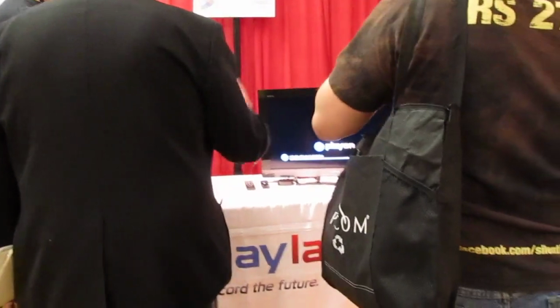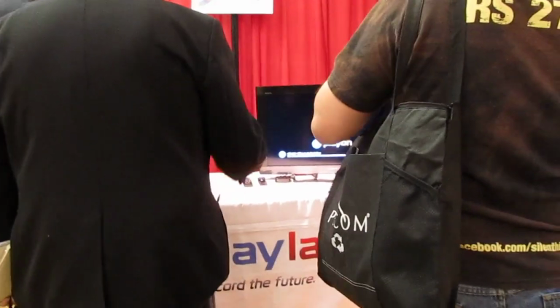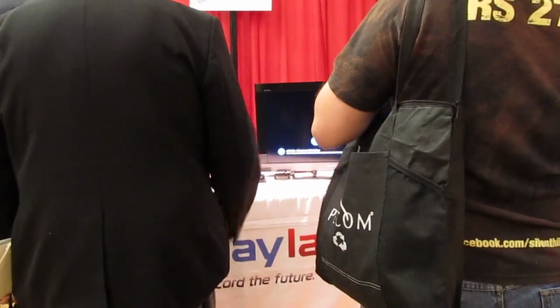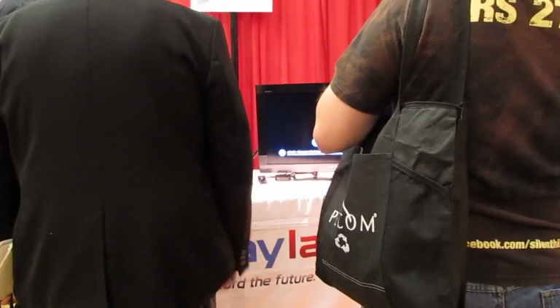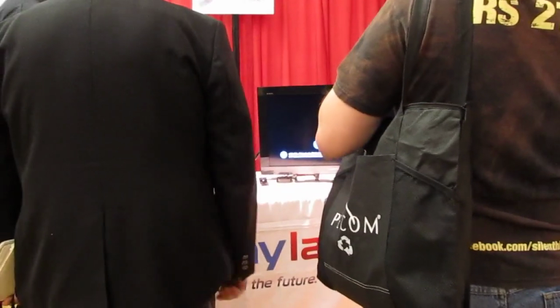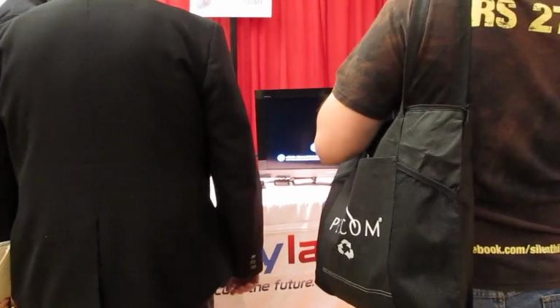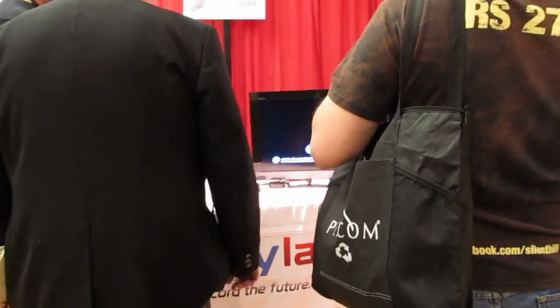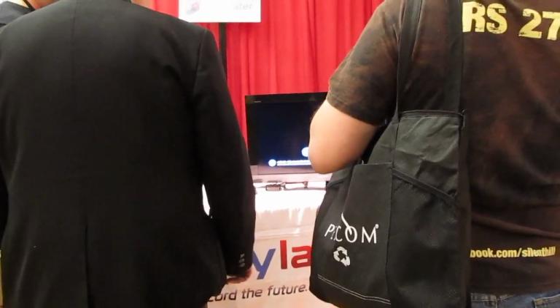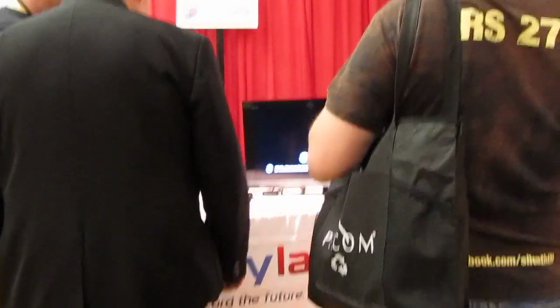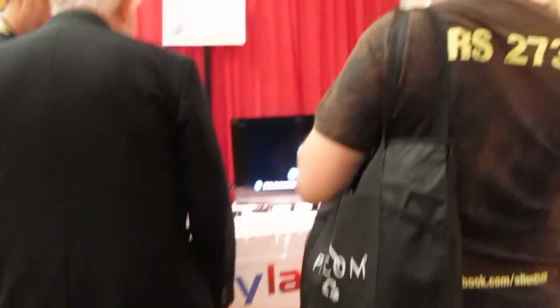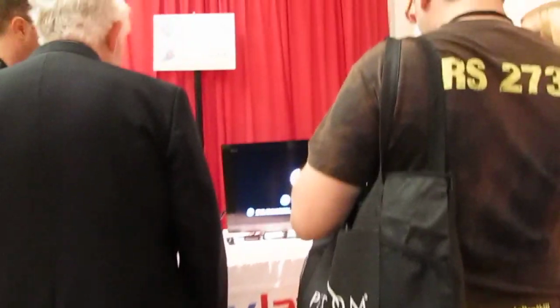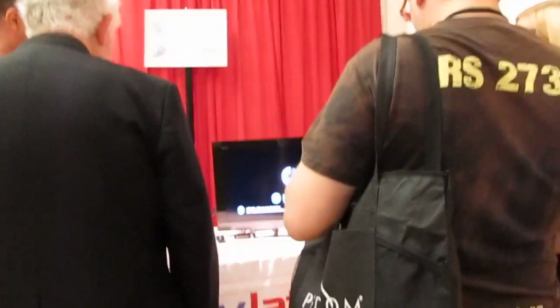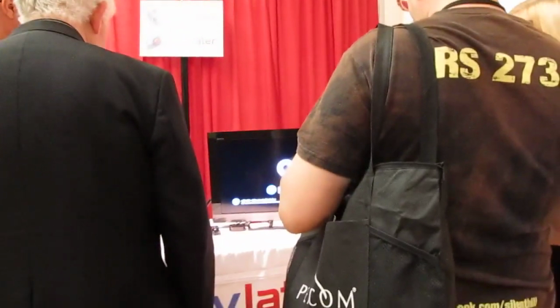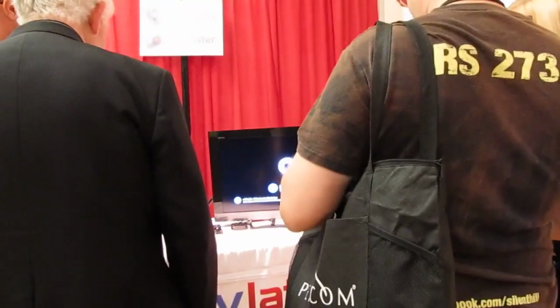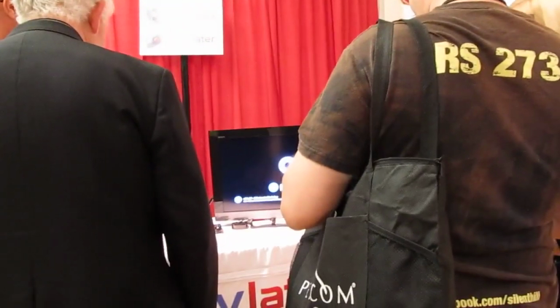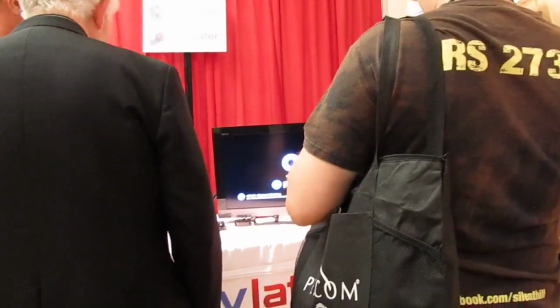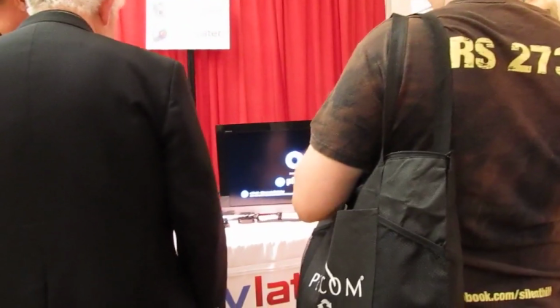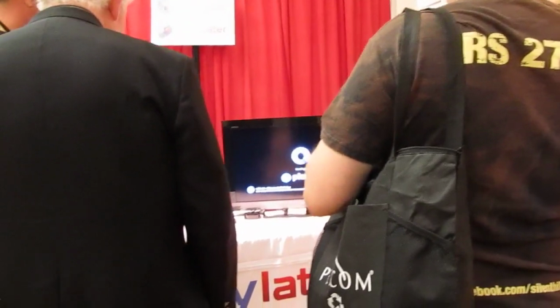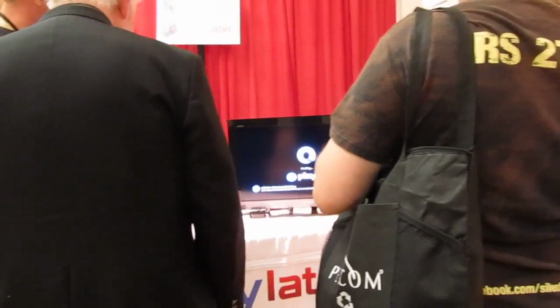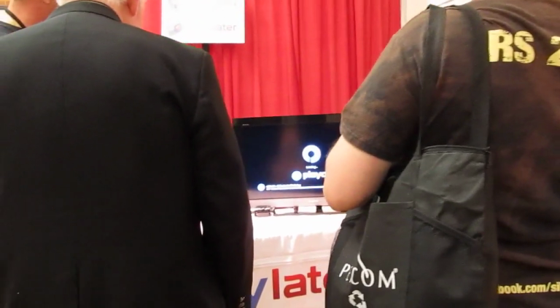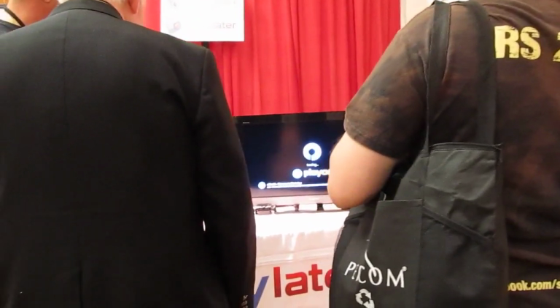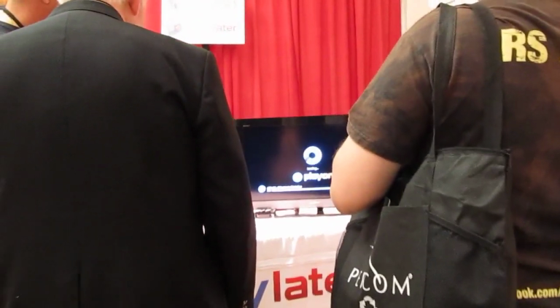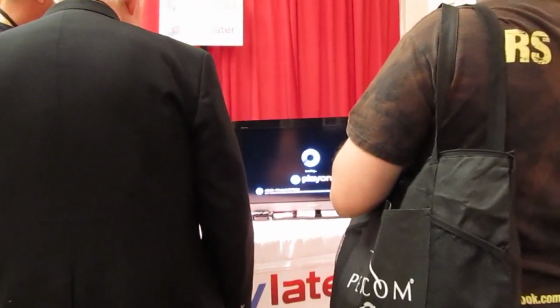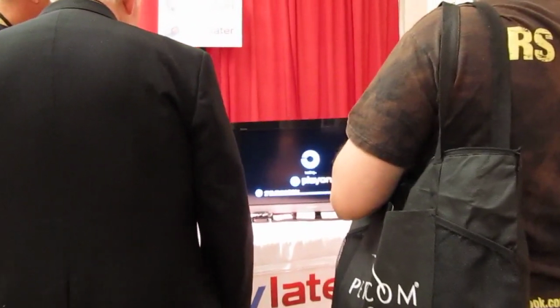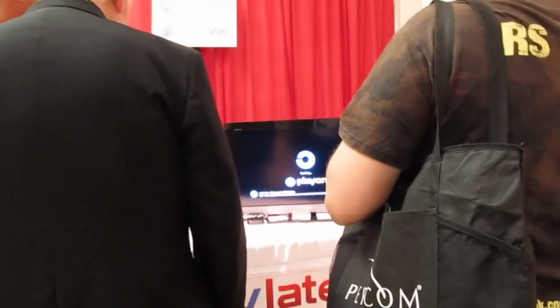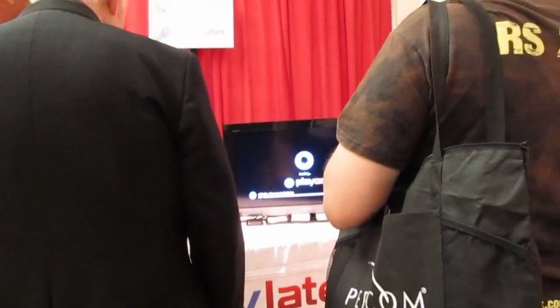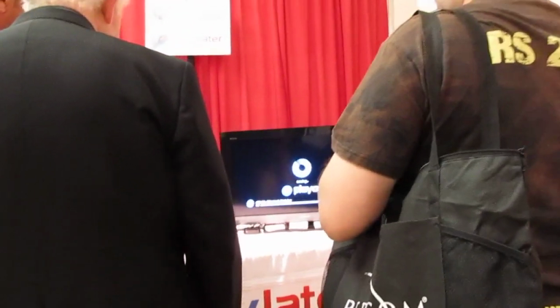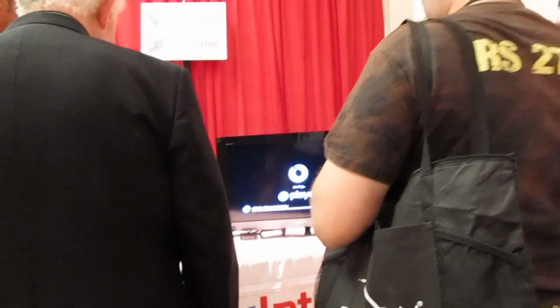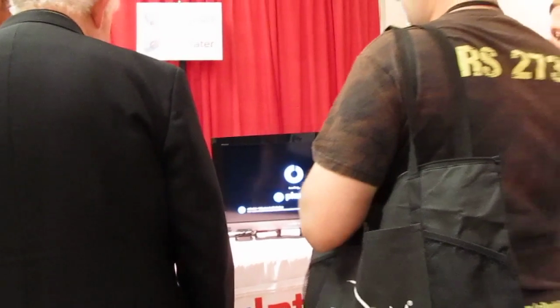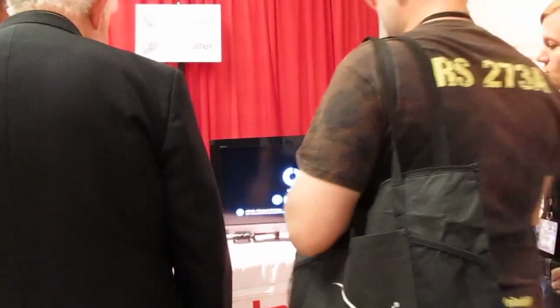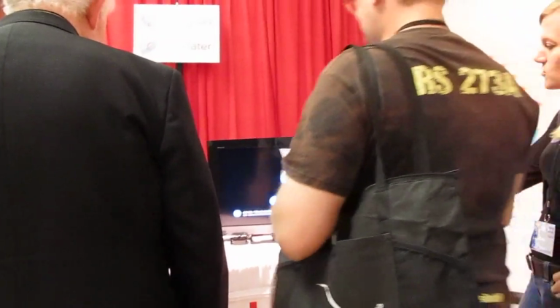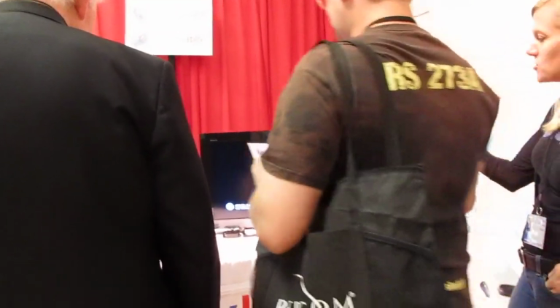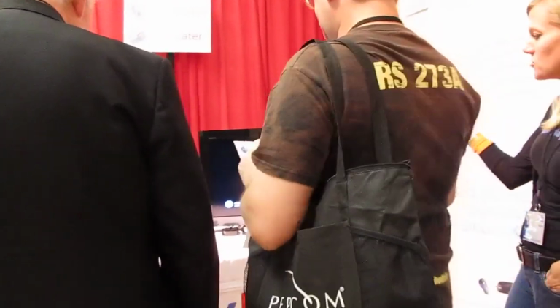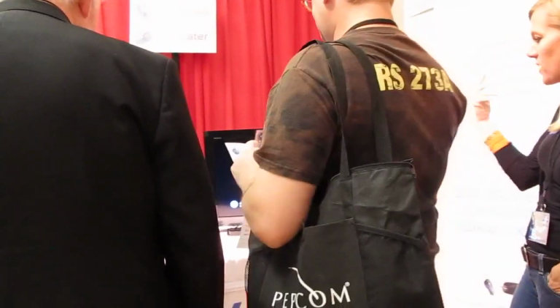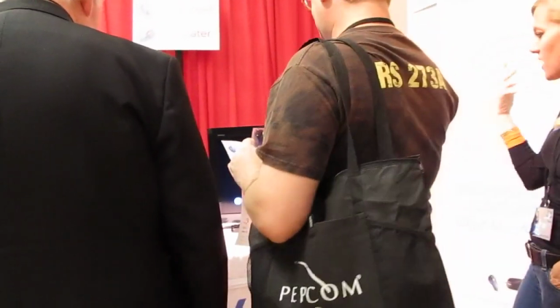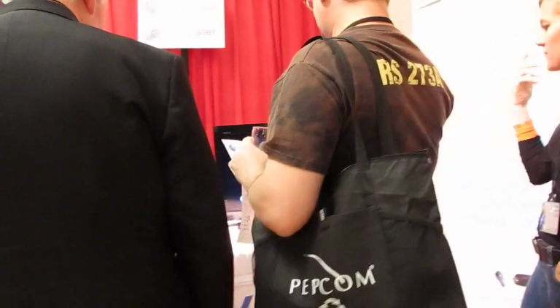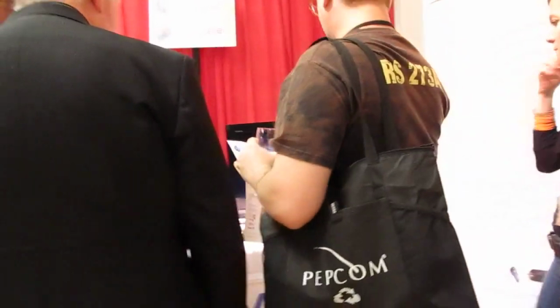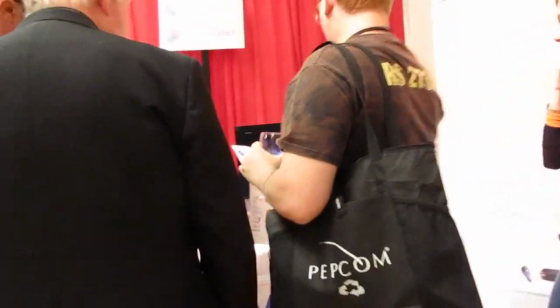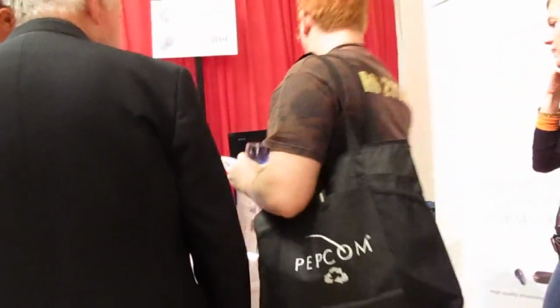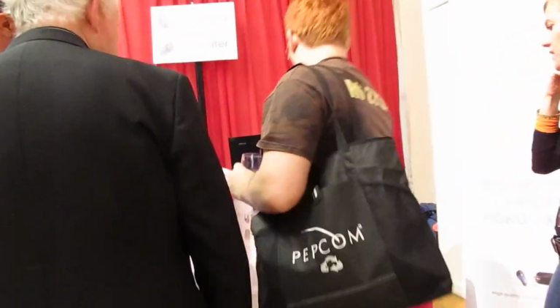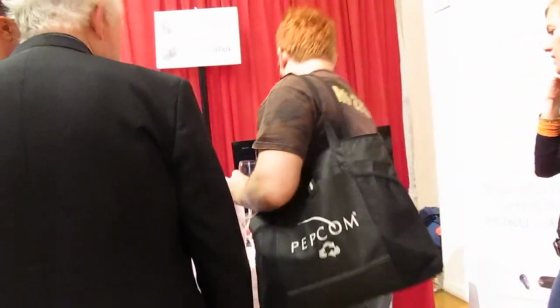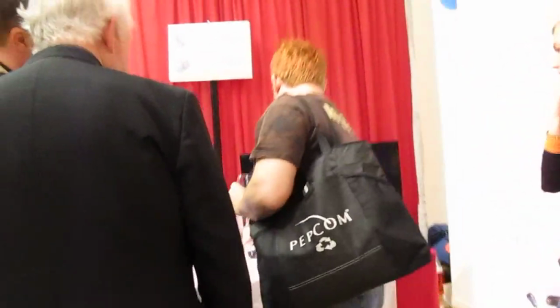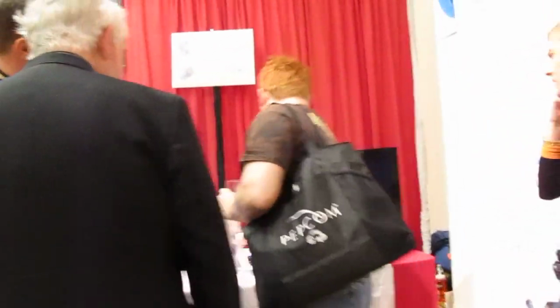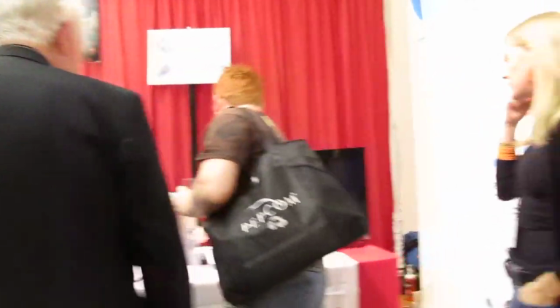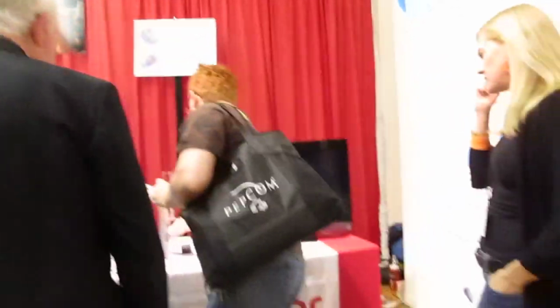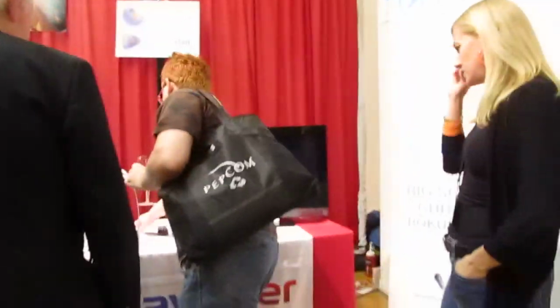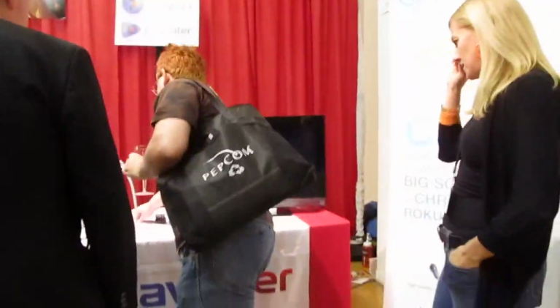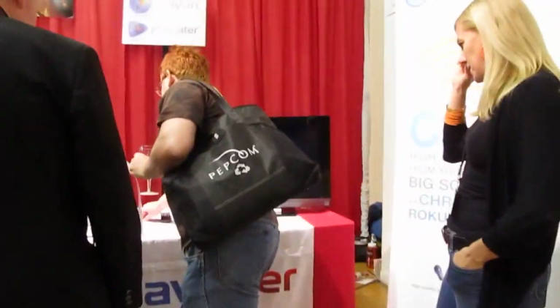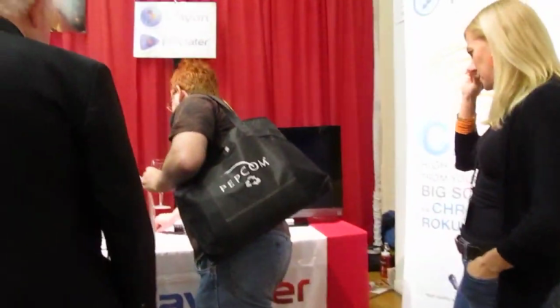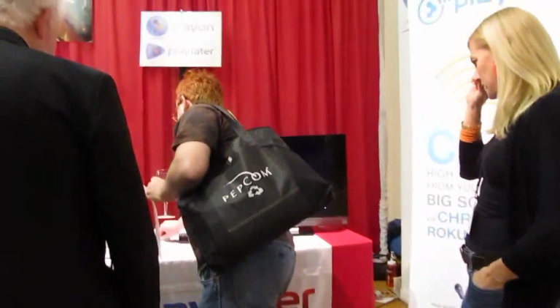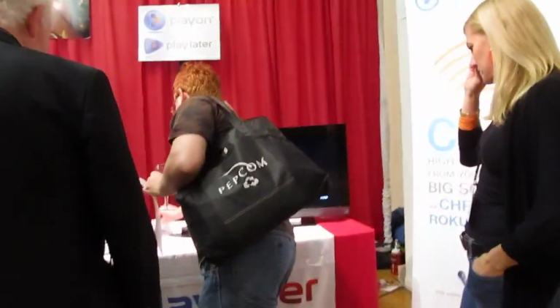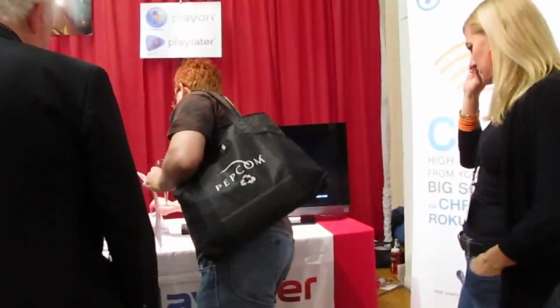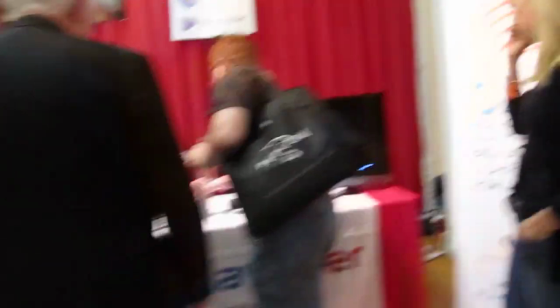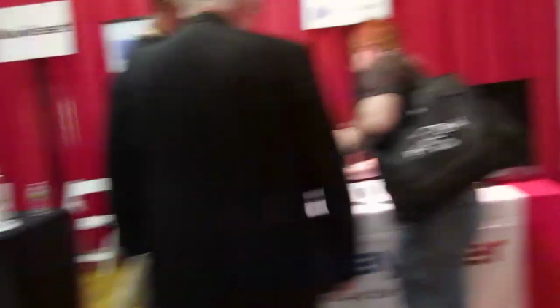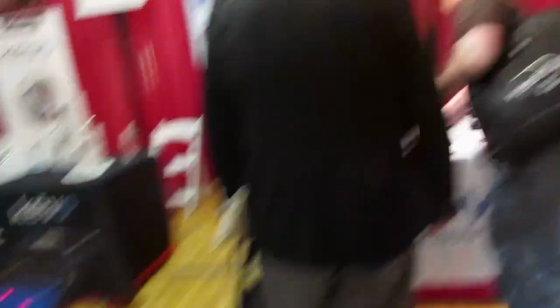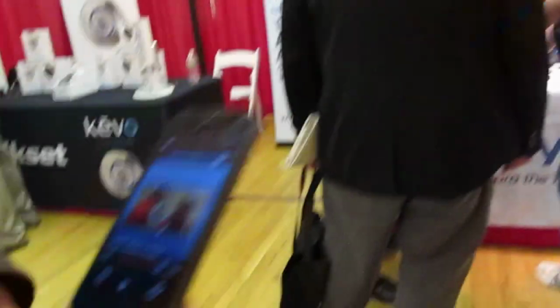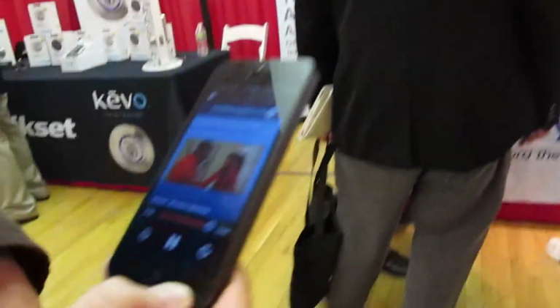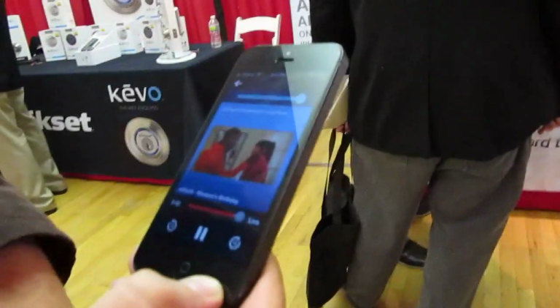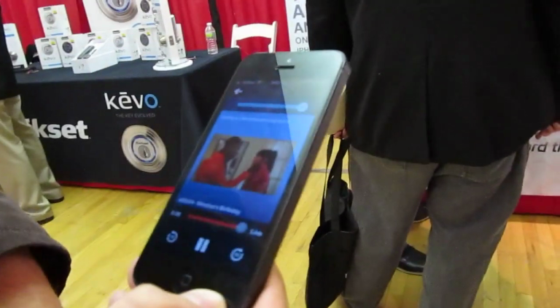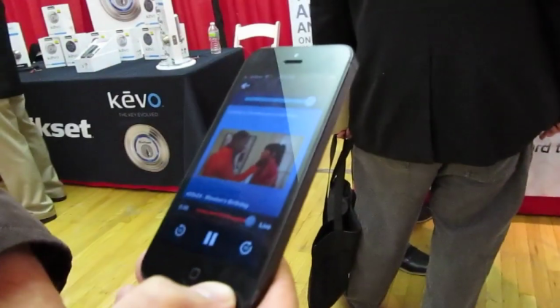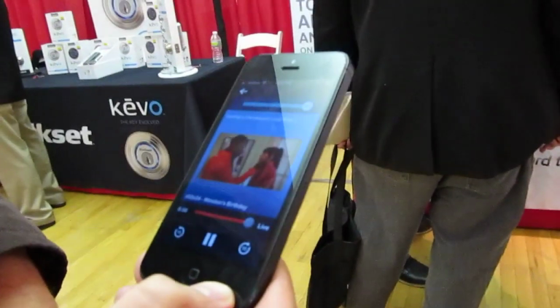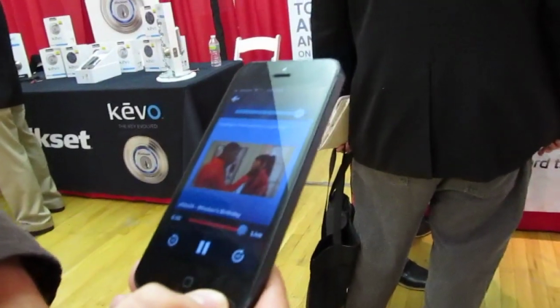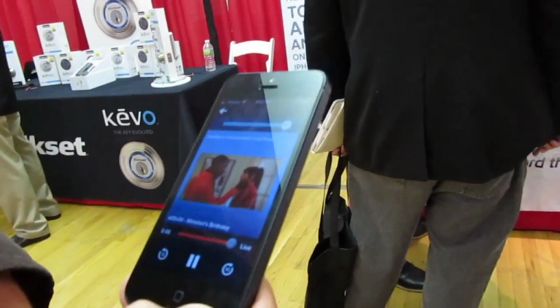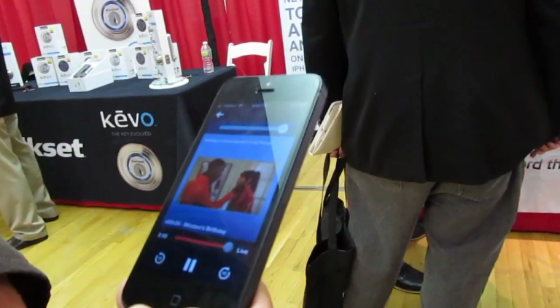Our view is a little obstructed here, but on the TV you can see — the internet connection is not great here — but basically it's loading the video that you had chosen on your phone.